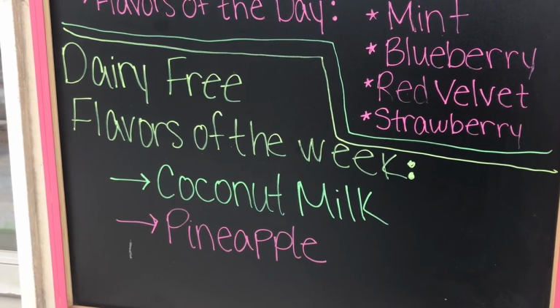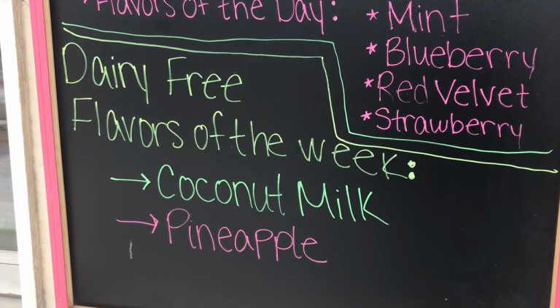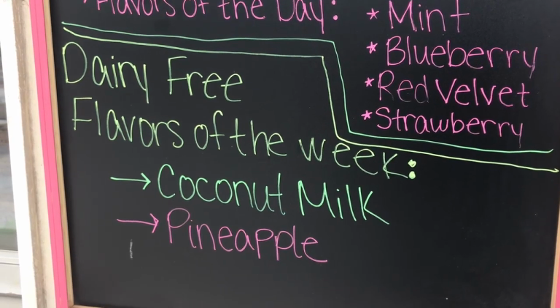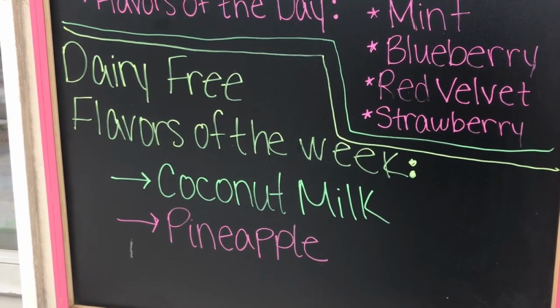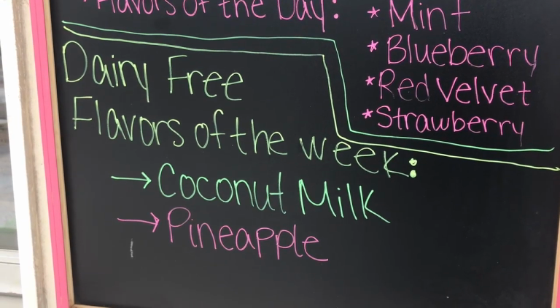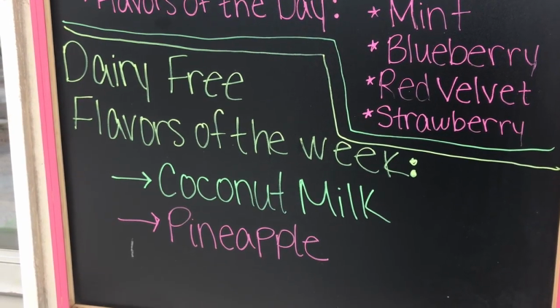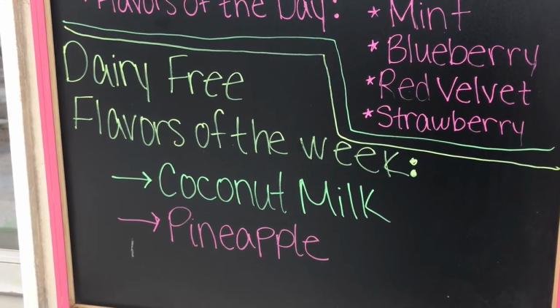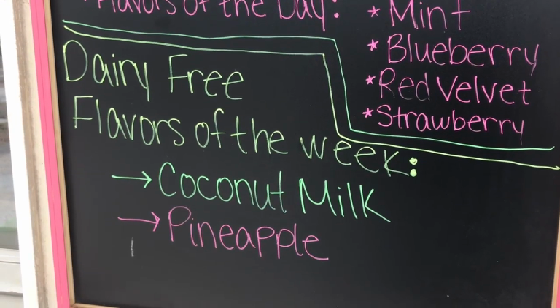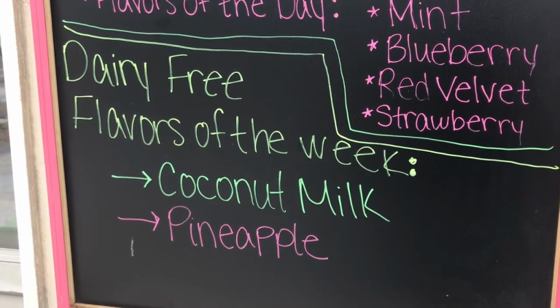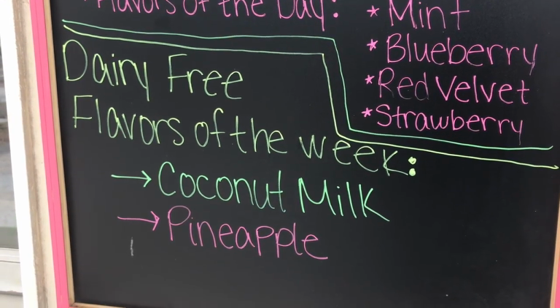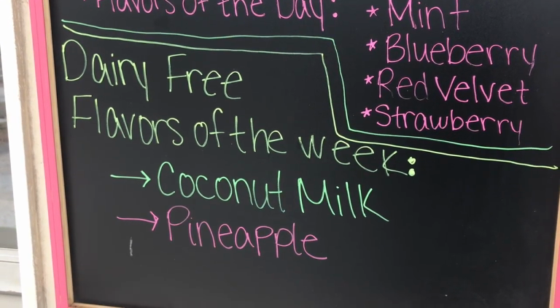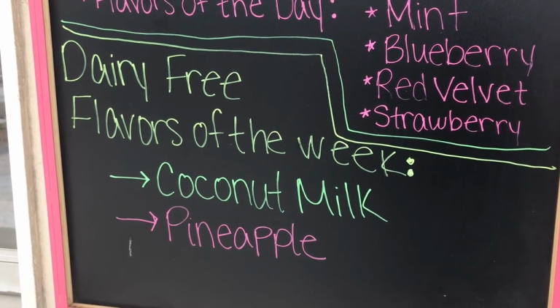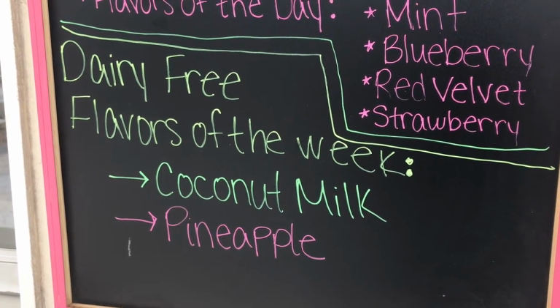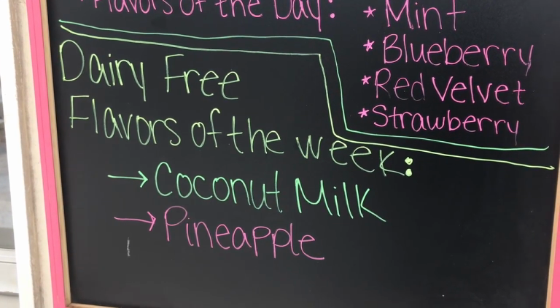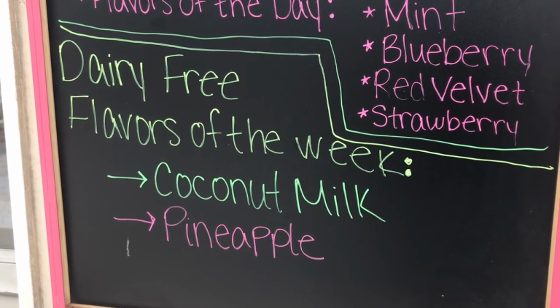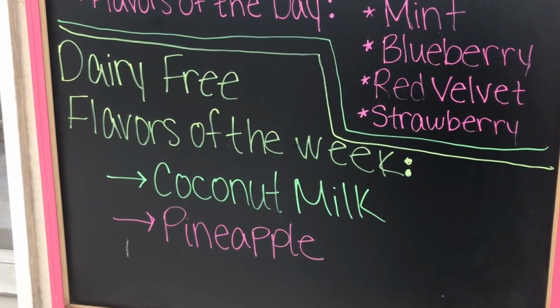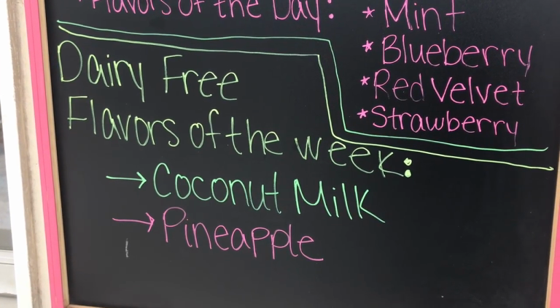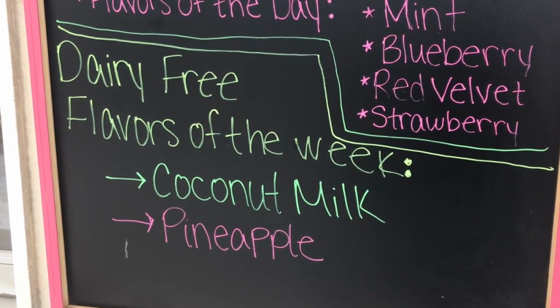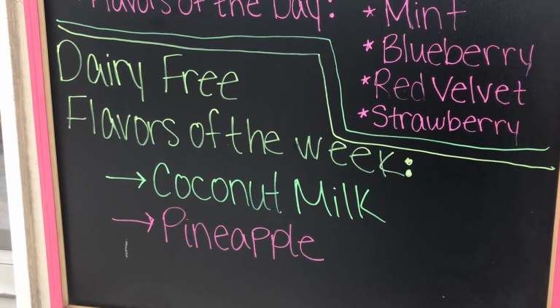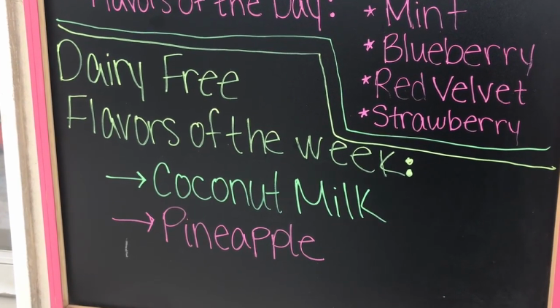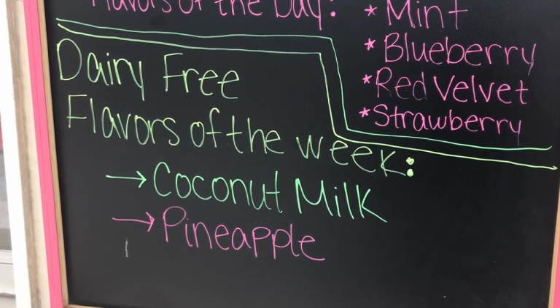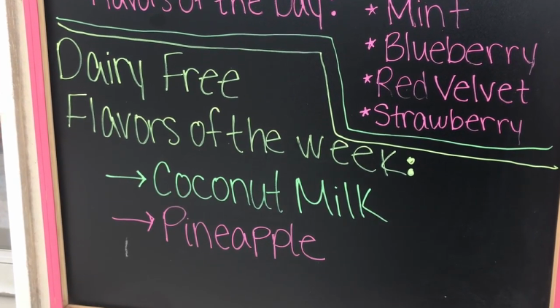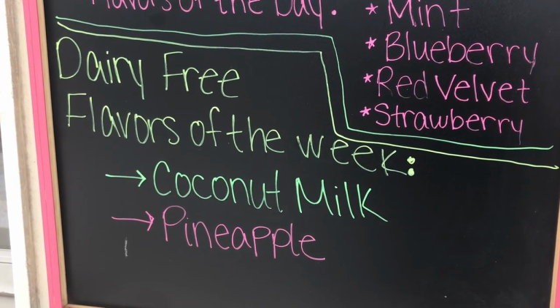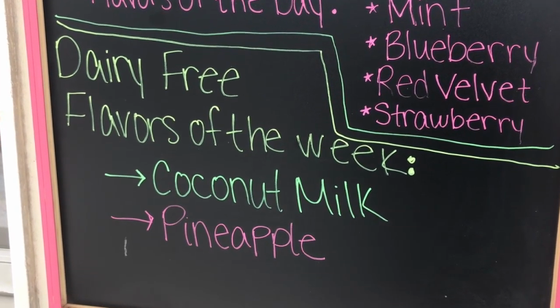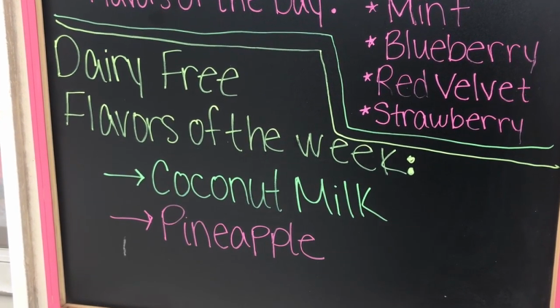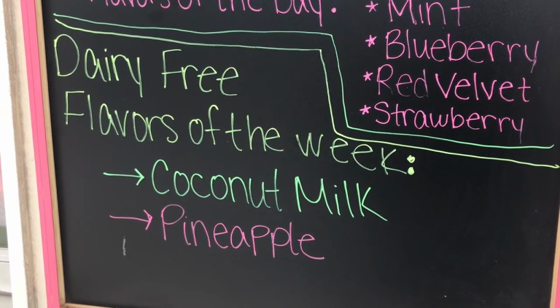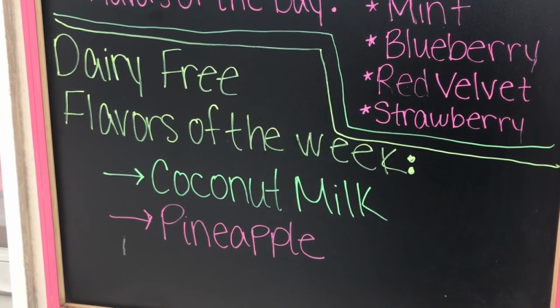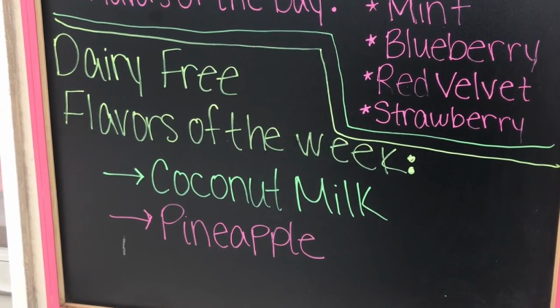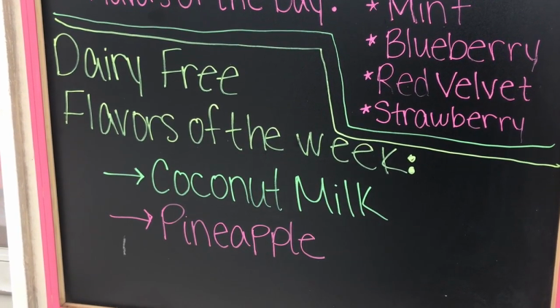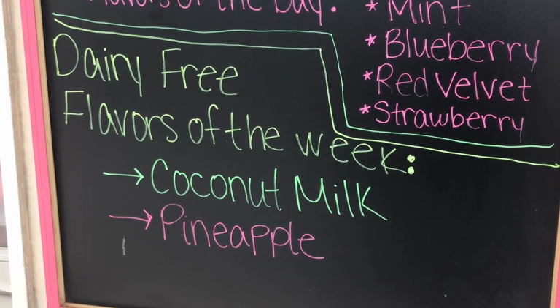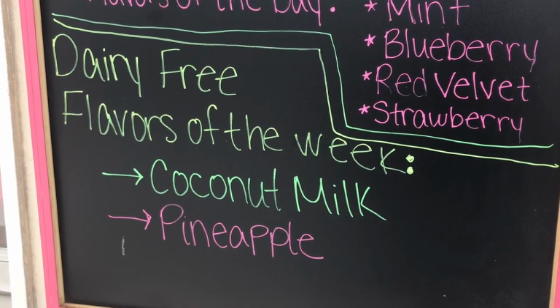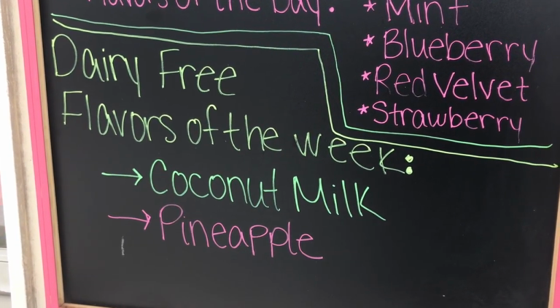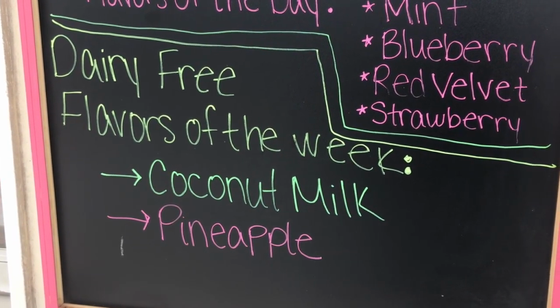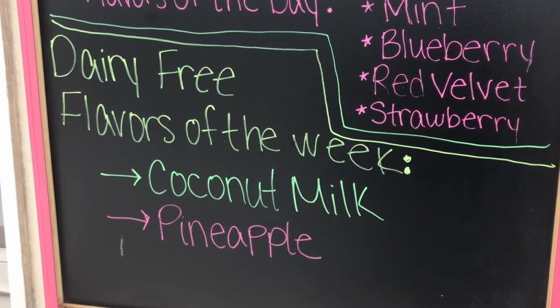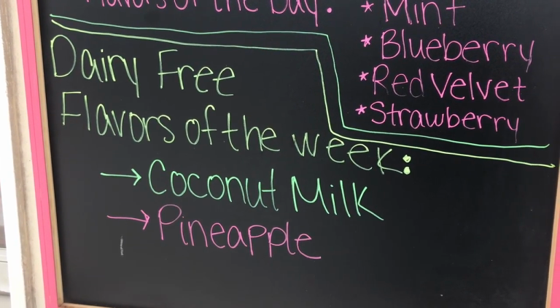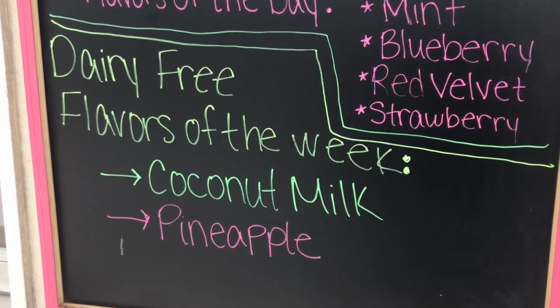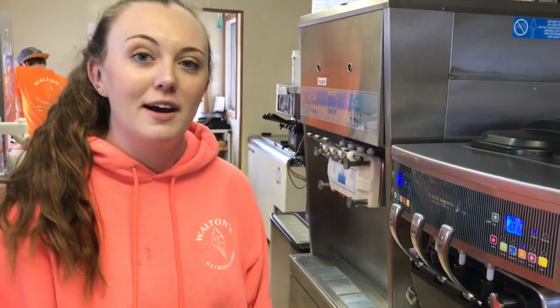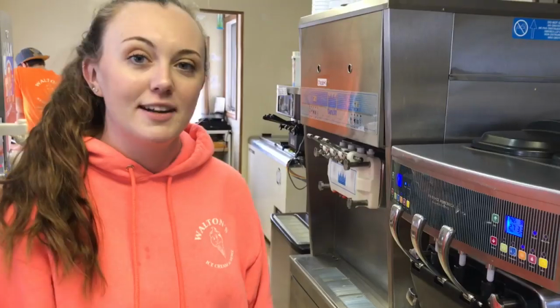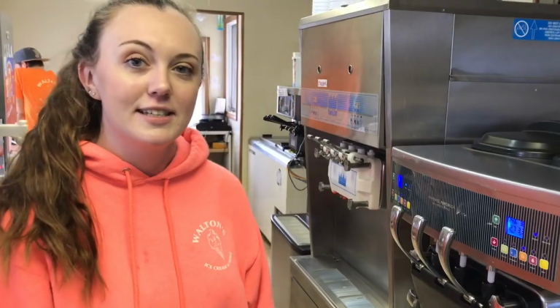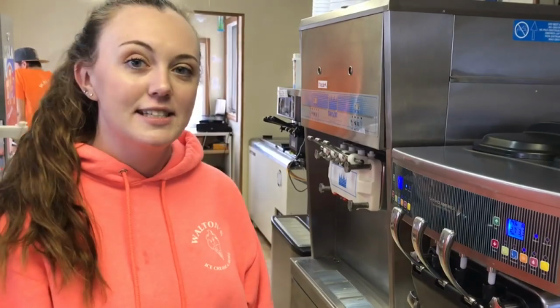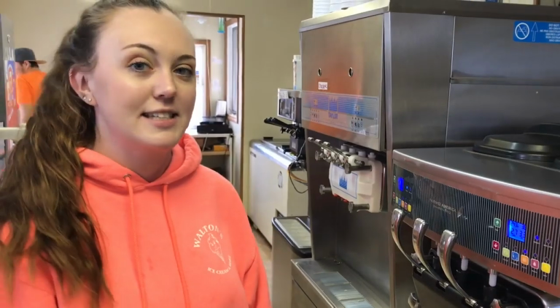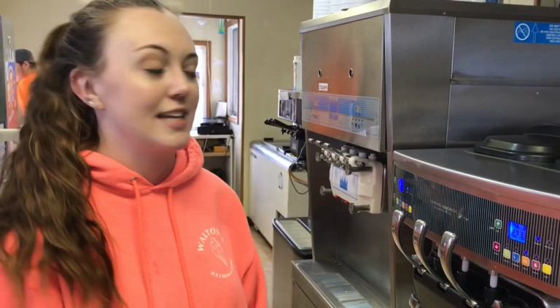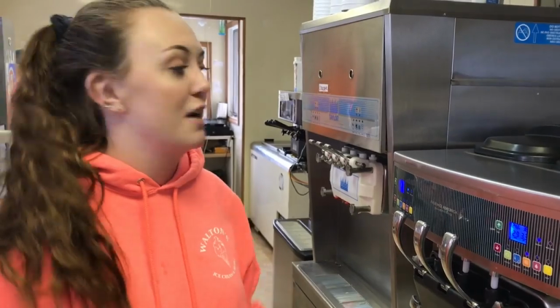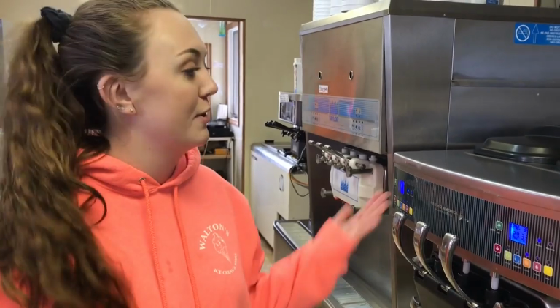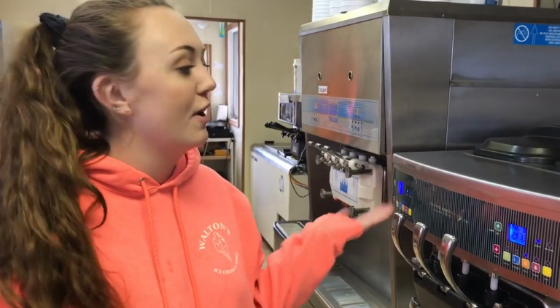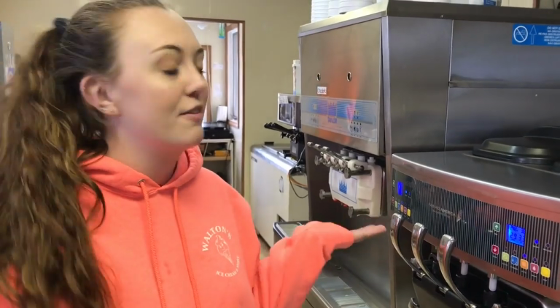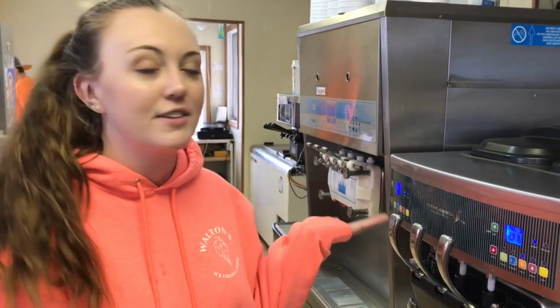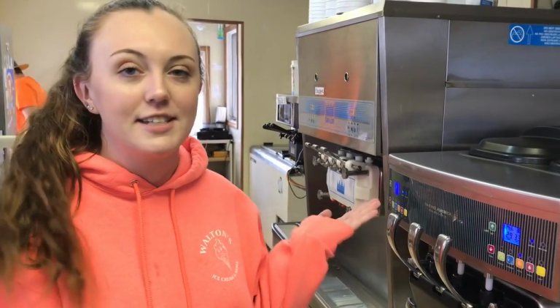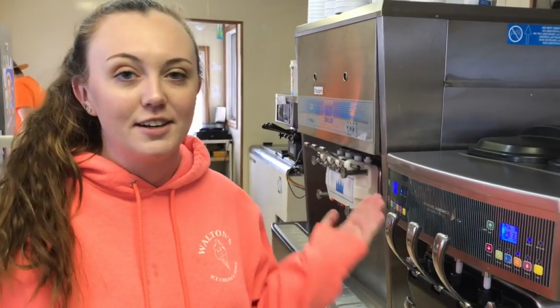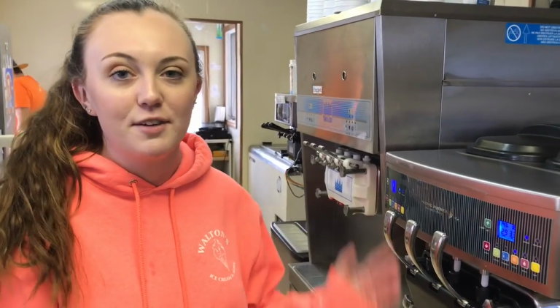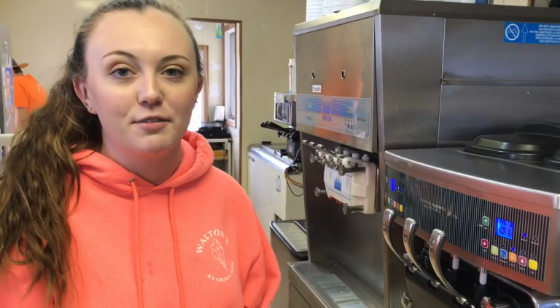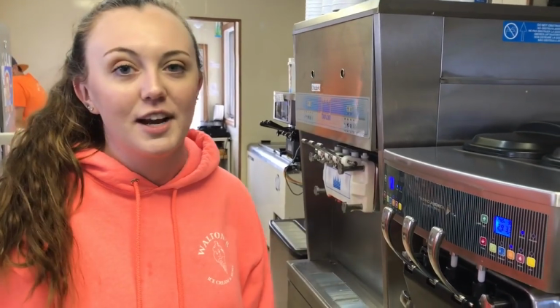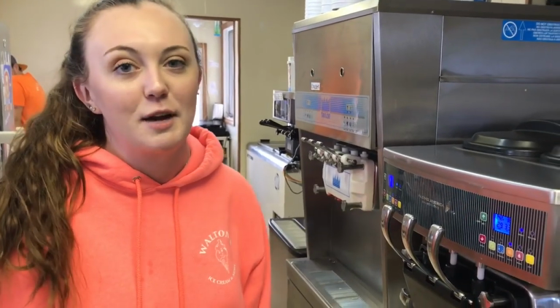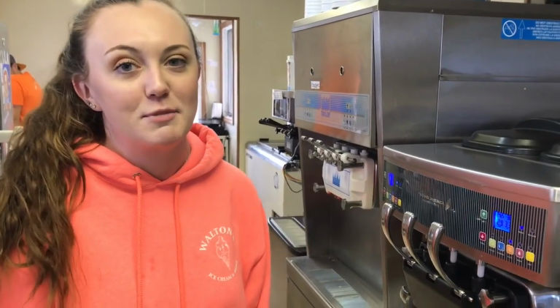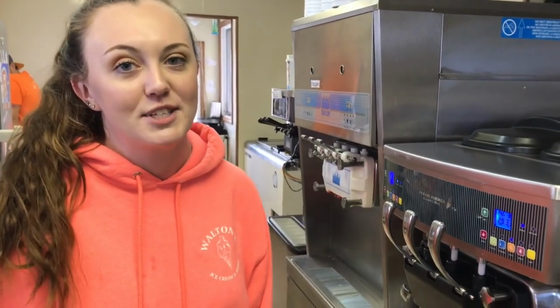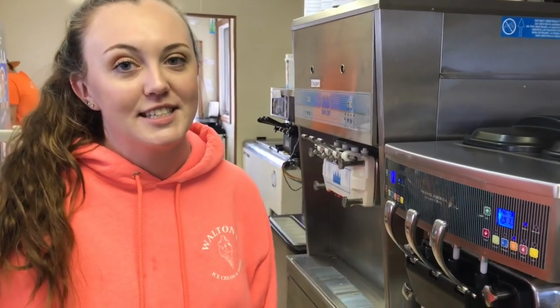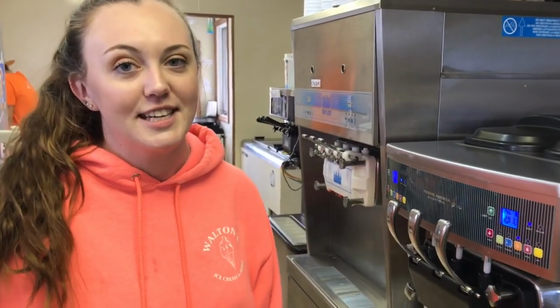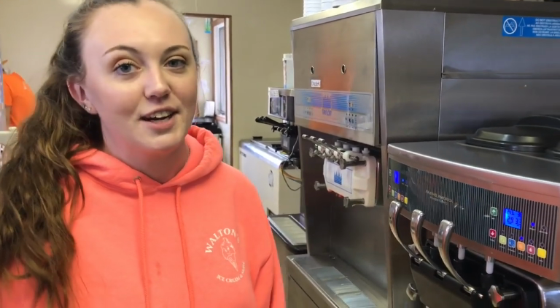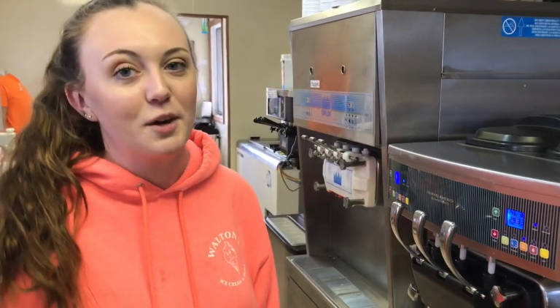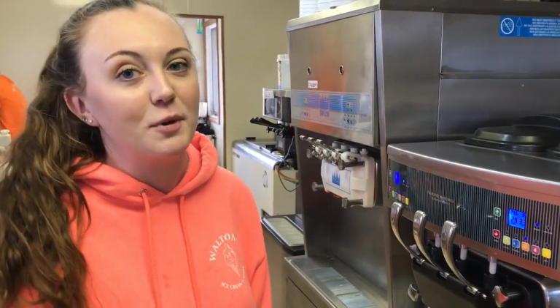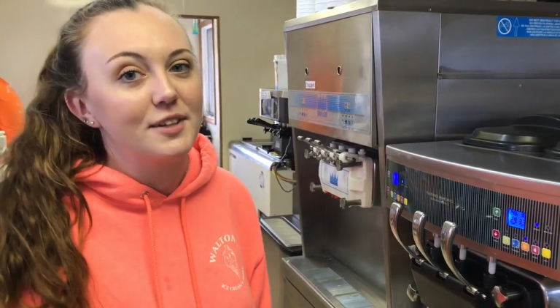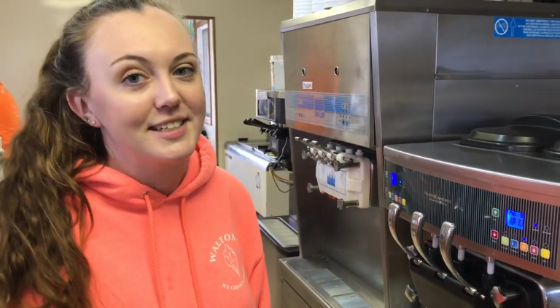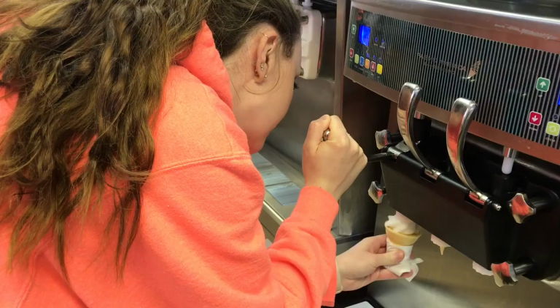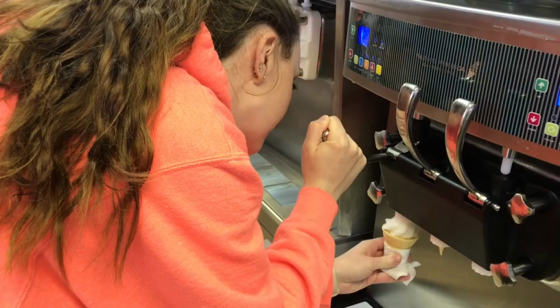Hi, welcome to Walton's Ice from the Core. My name is Jade, and something unique about us is that we offer dairy-free options here at Walton.